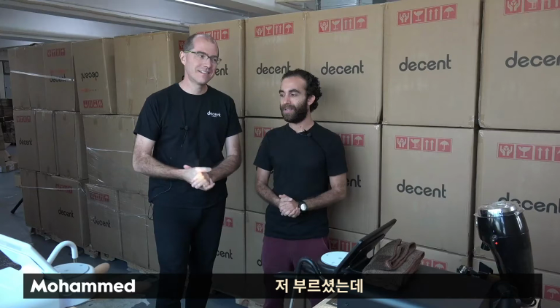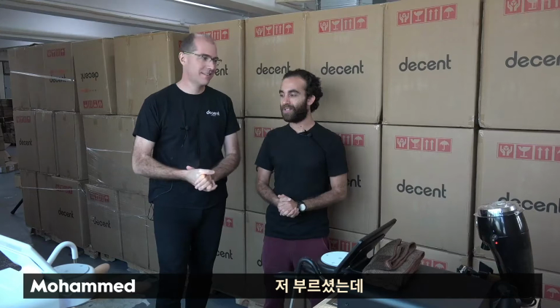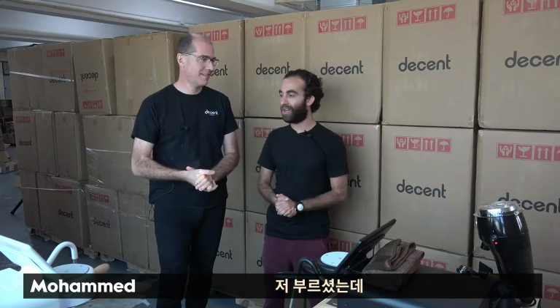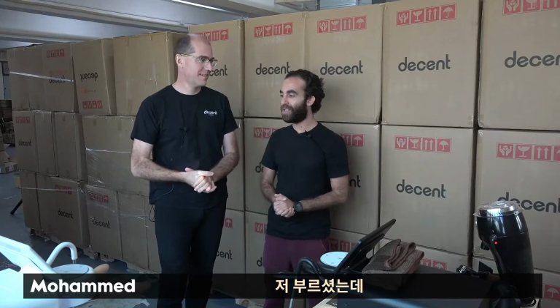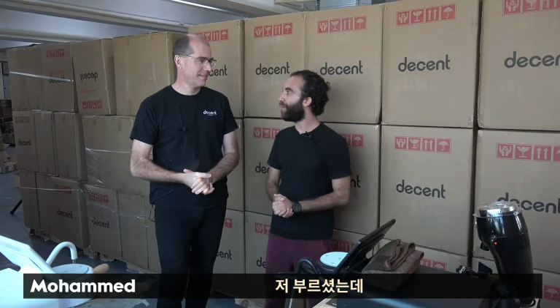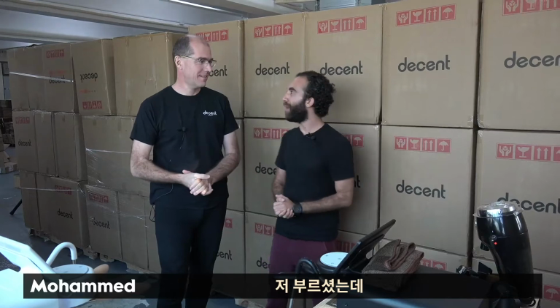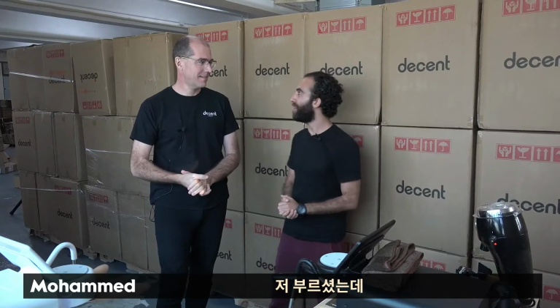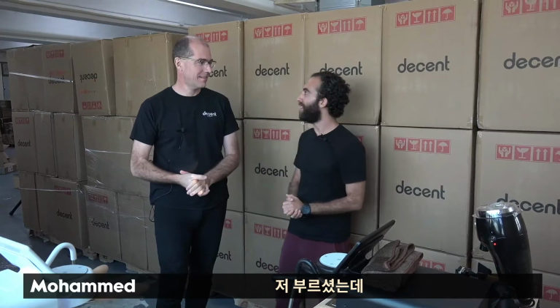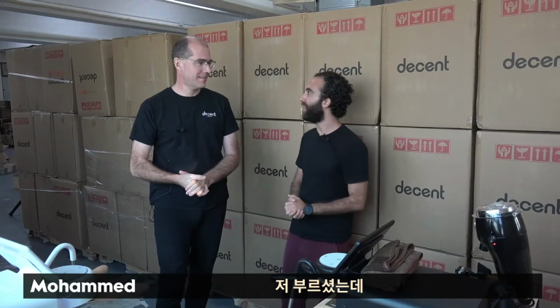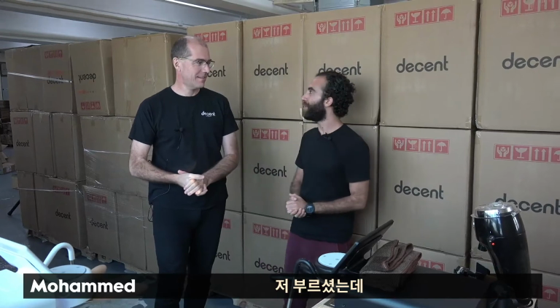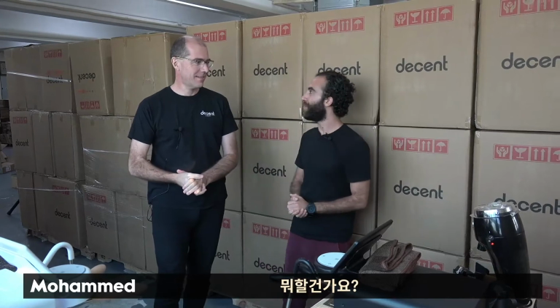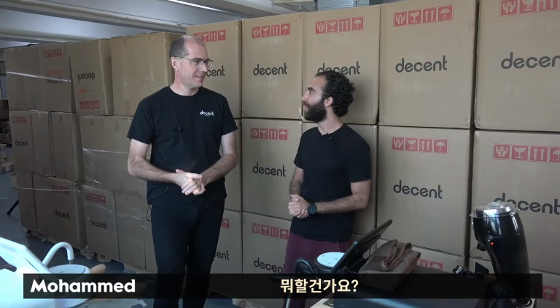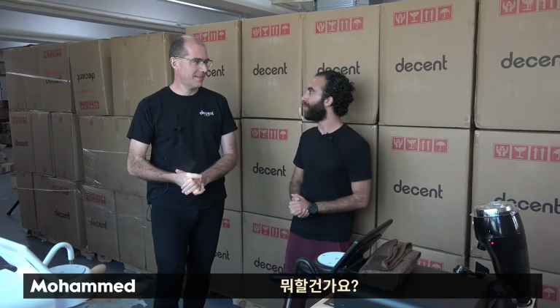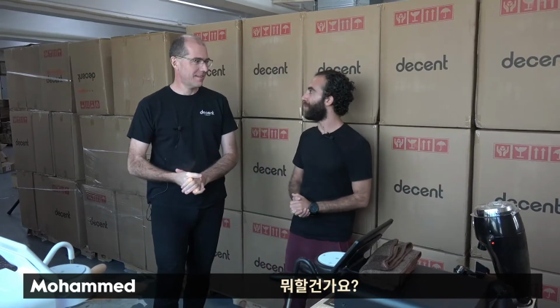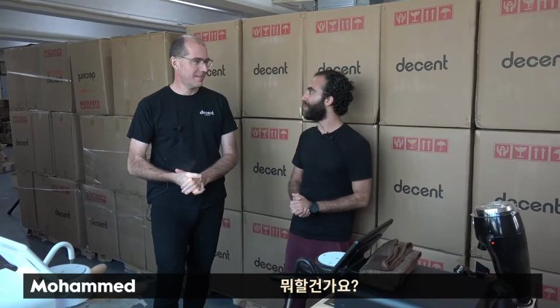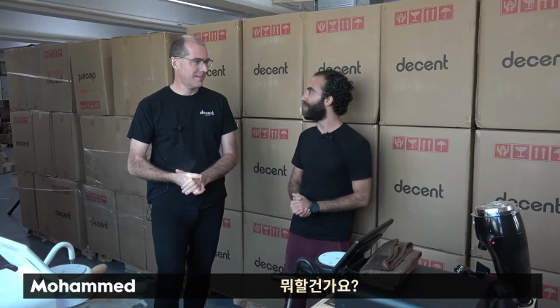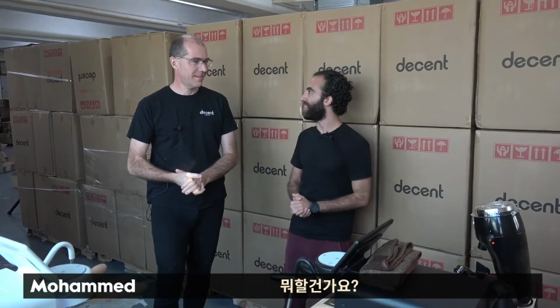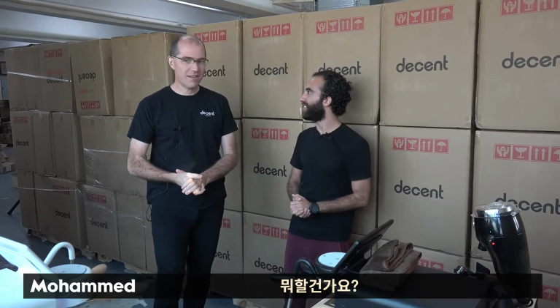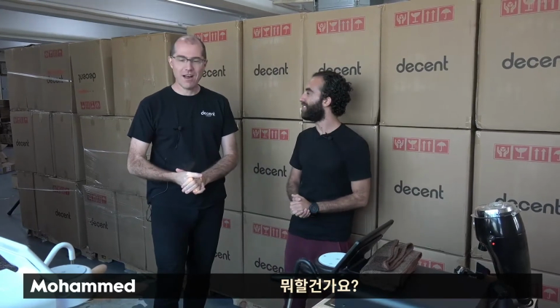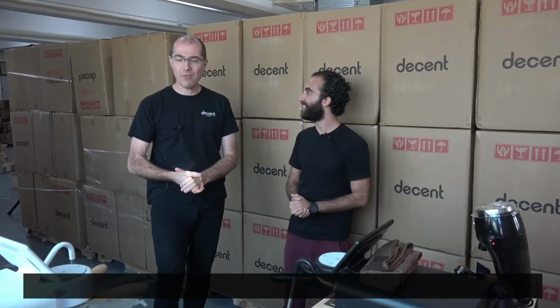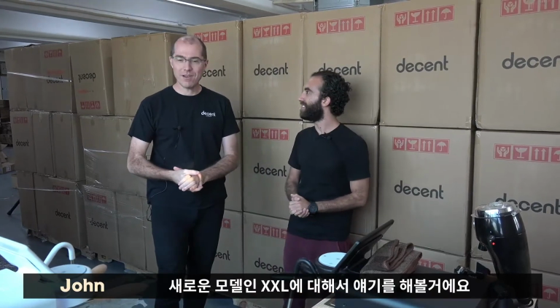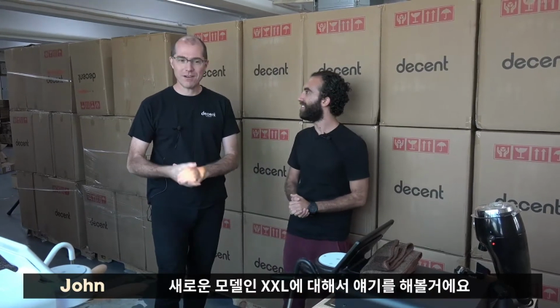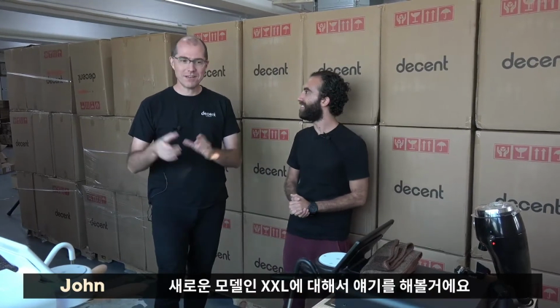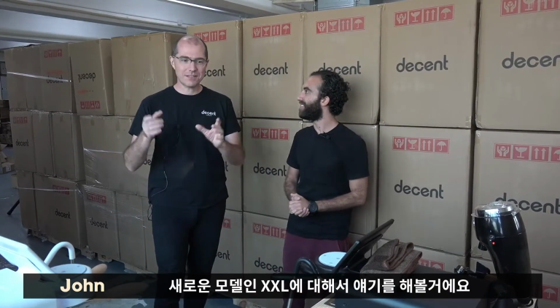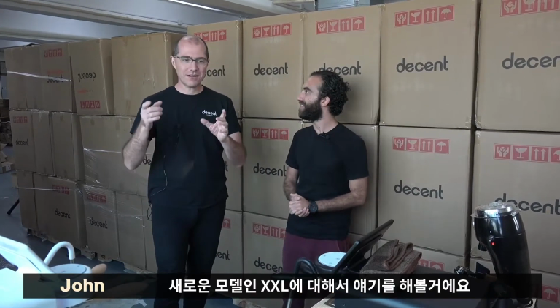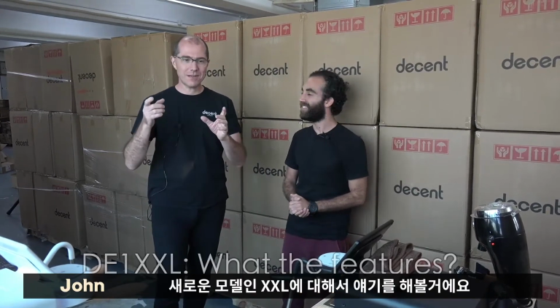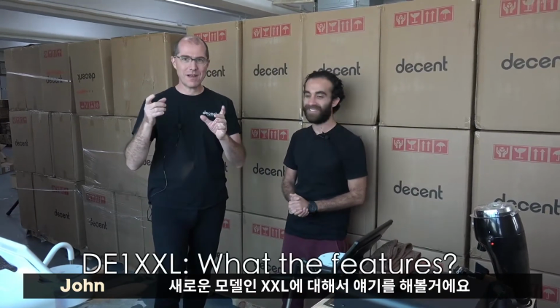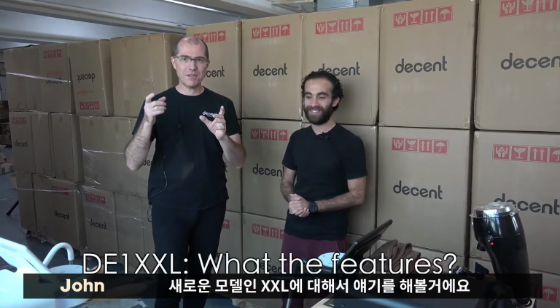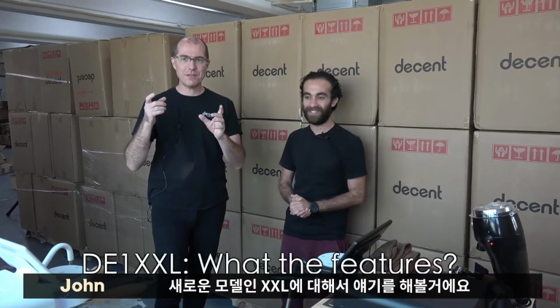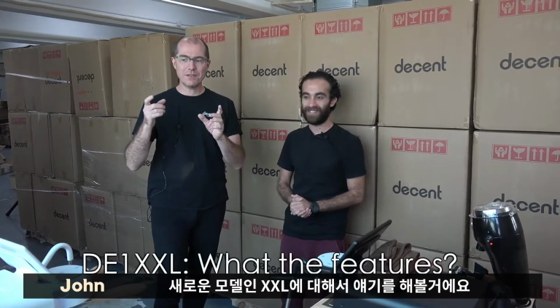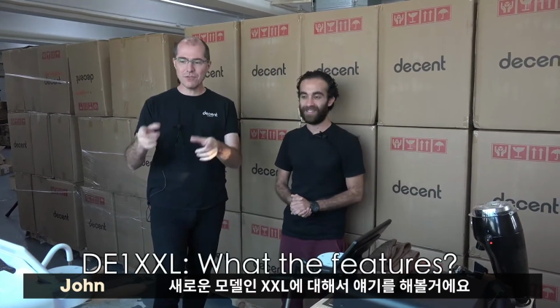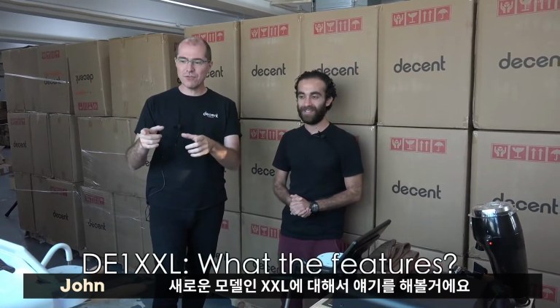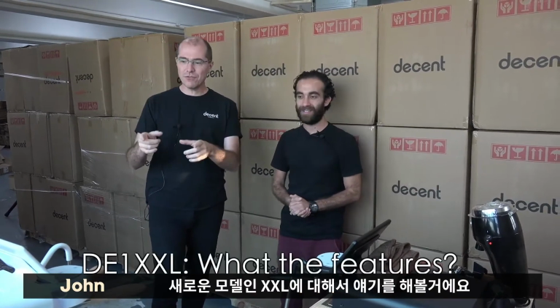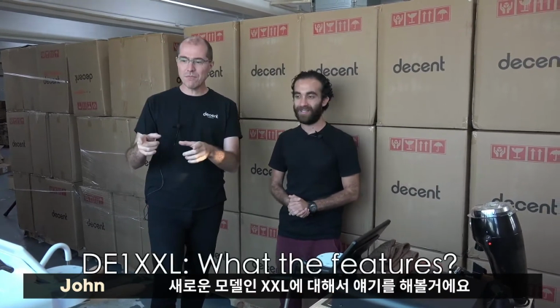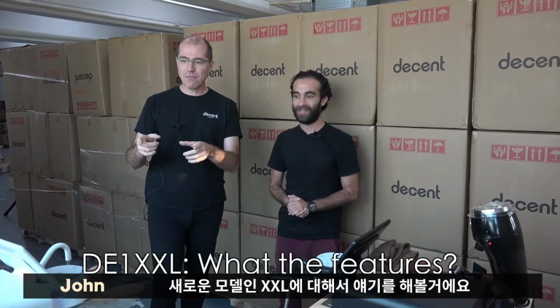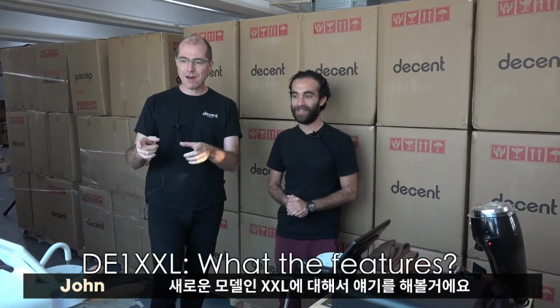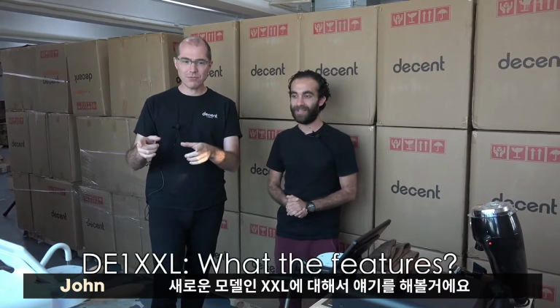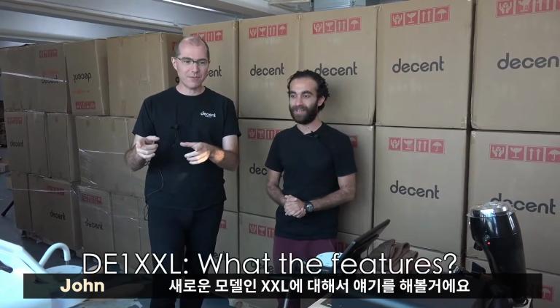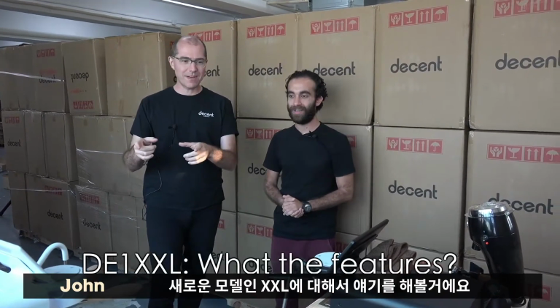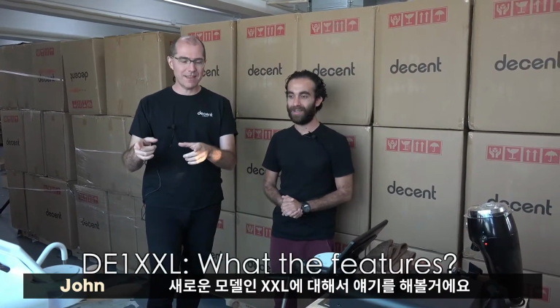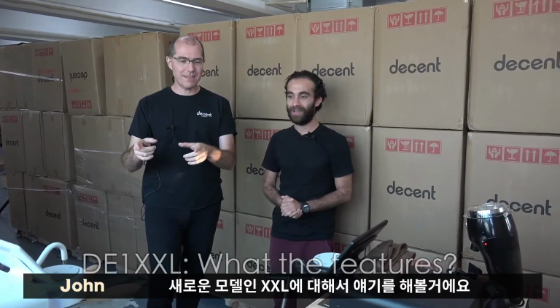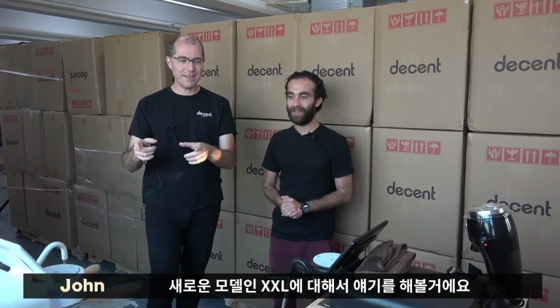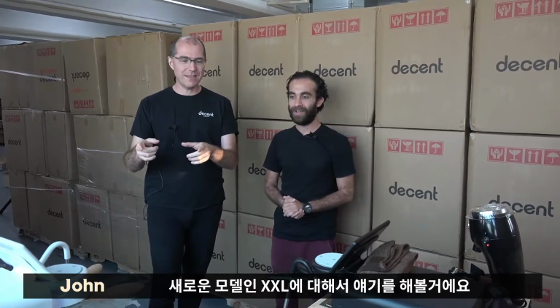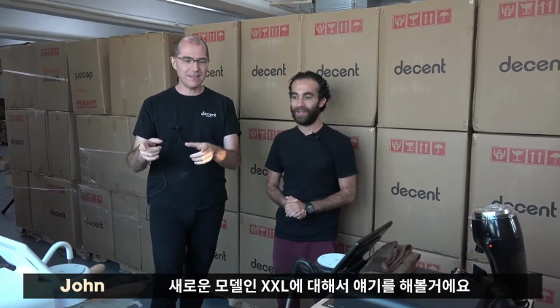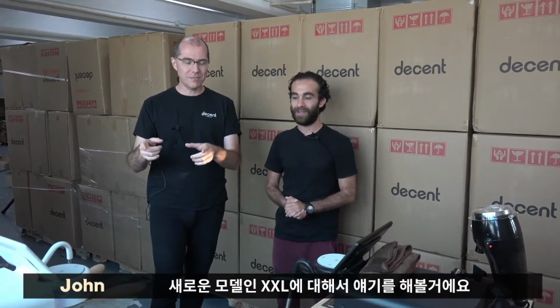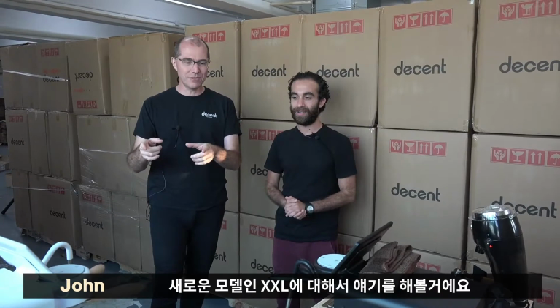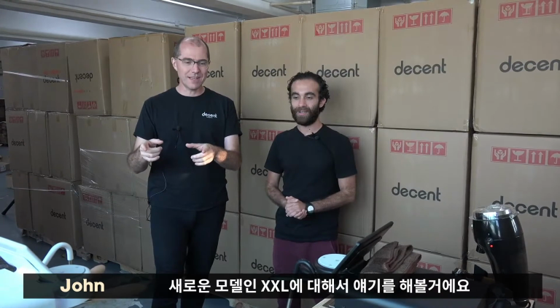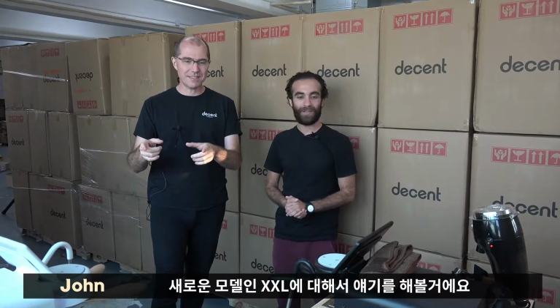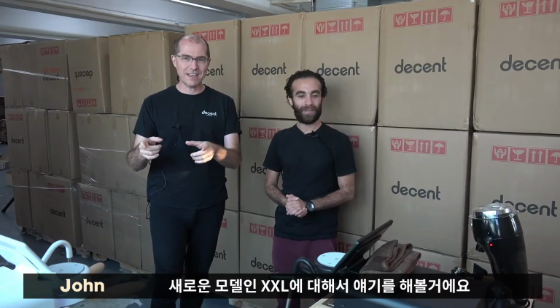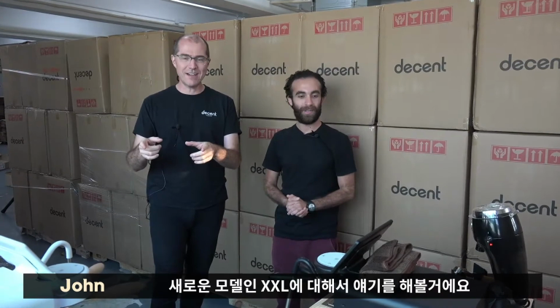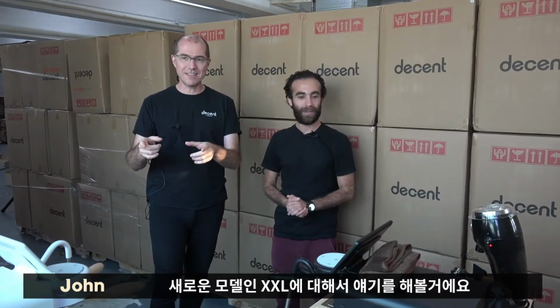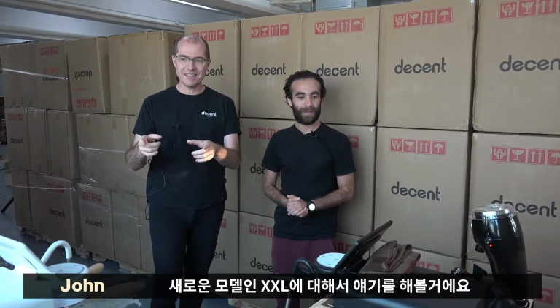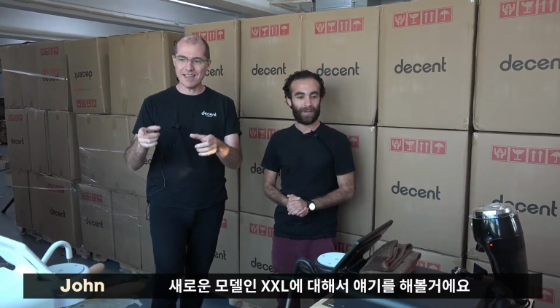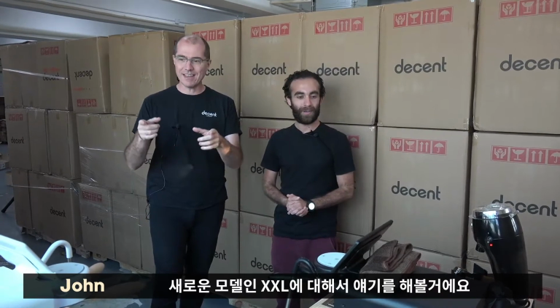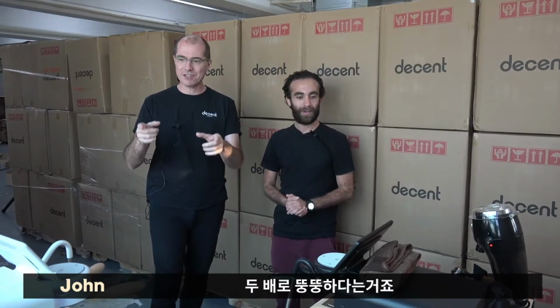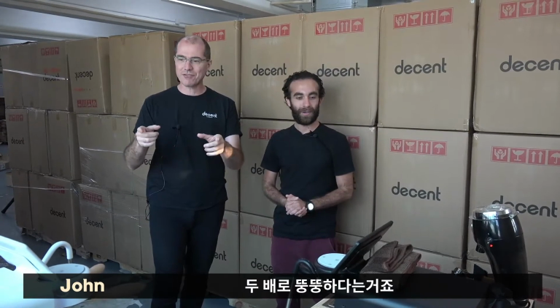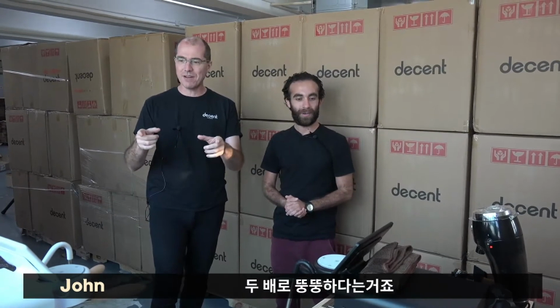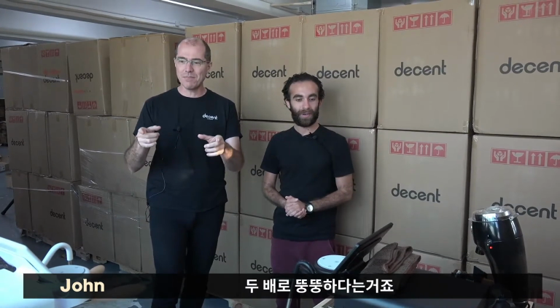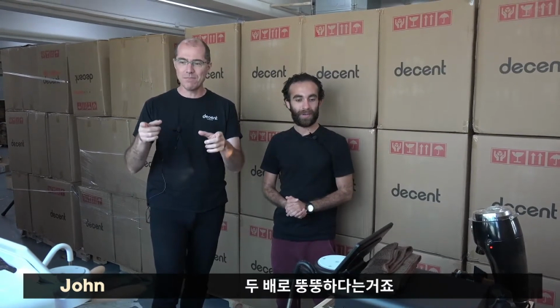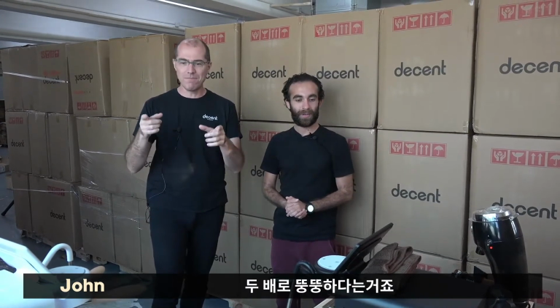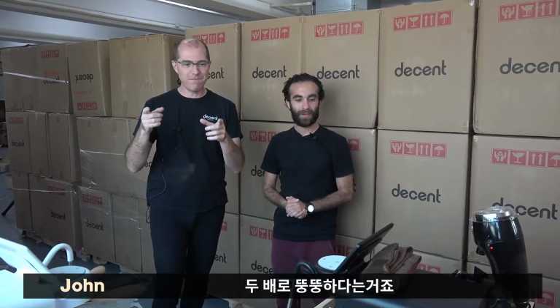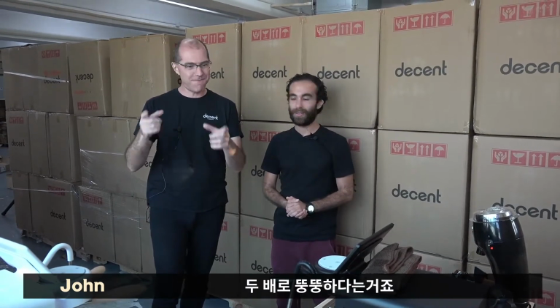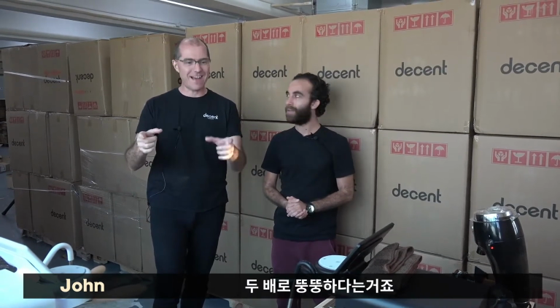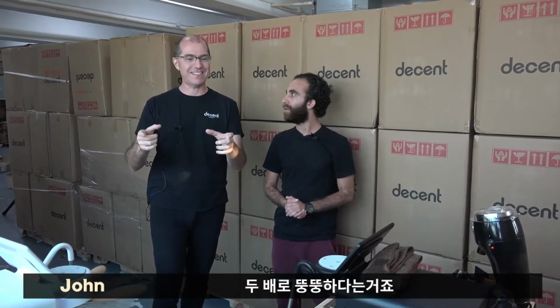John, you brought me here. What are we doing? We are going to talk about the new model we've got, the XXL. It's extra fat.